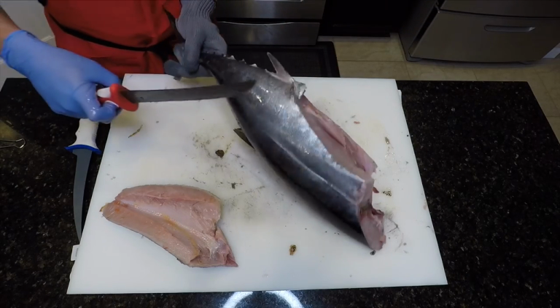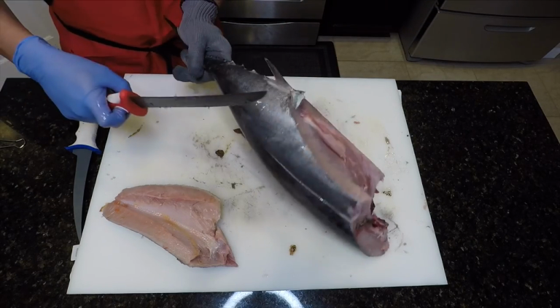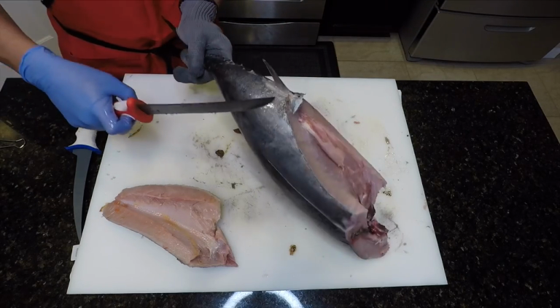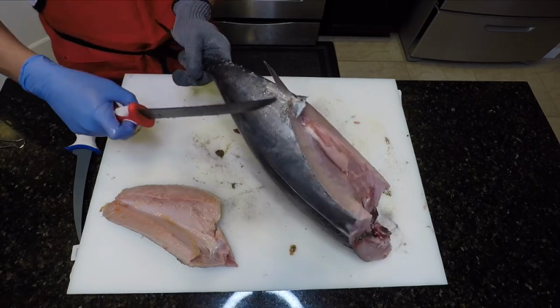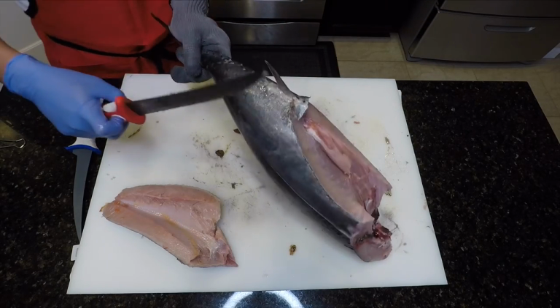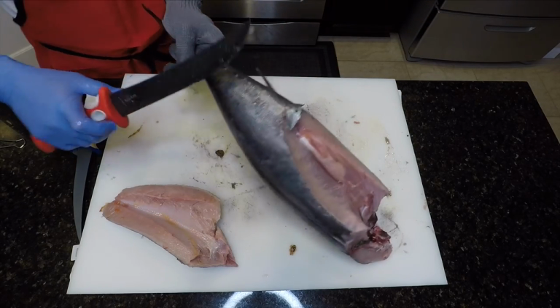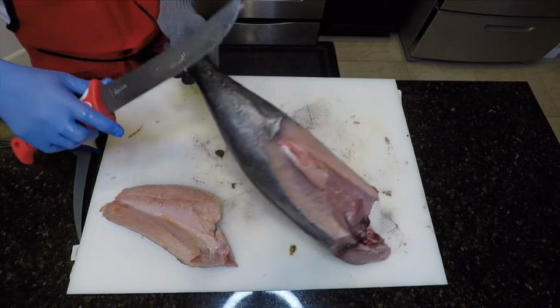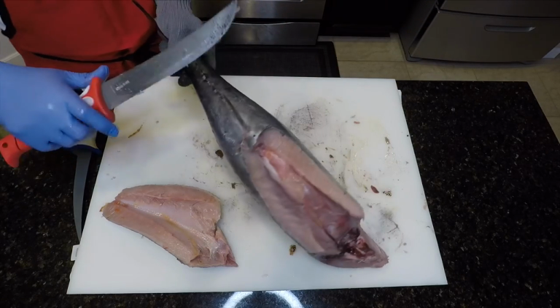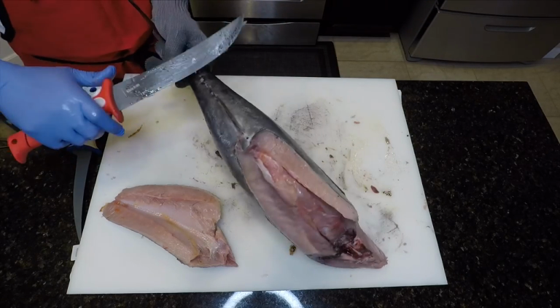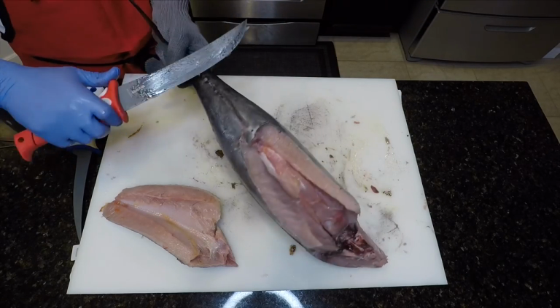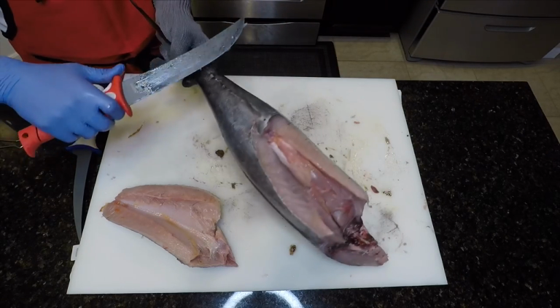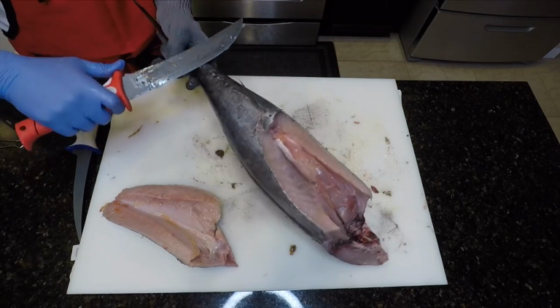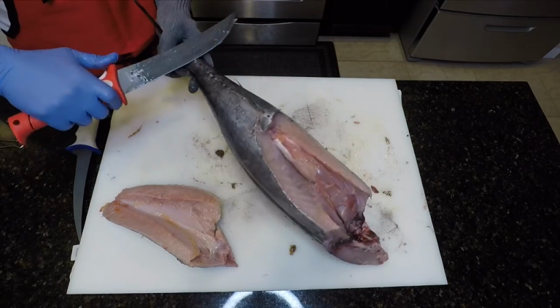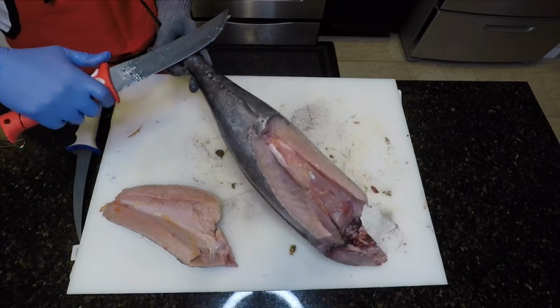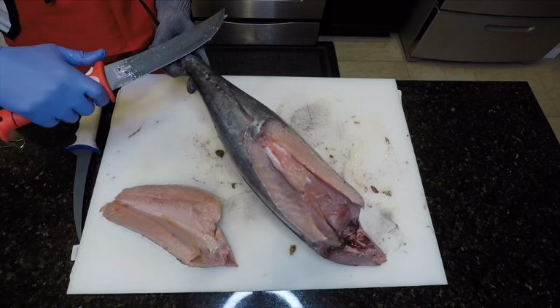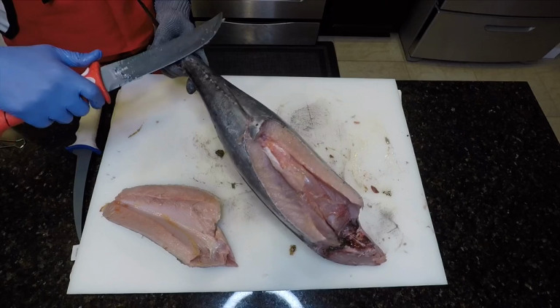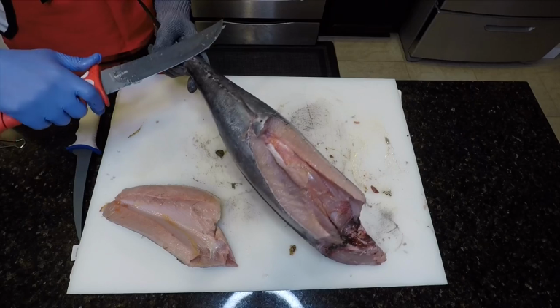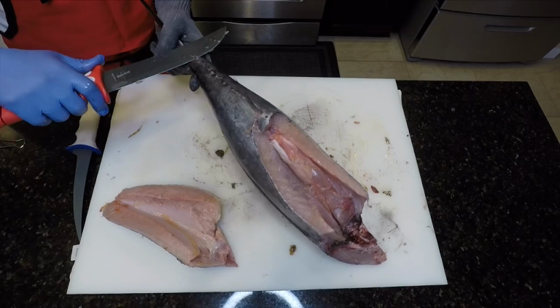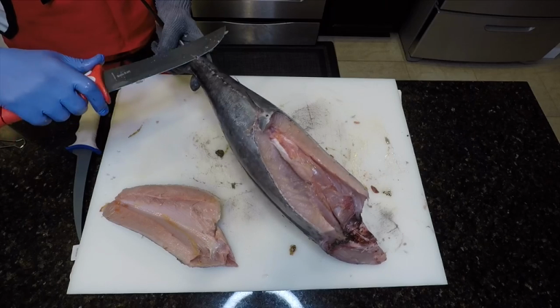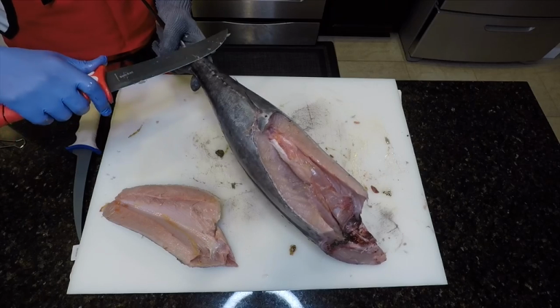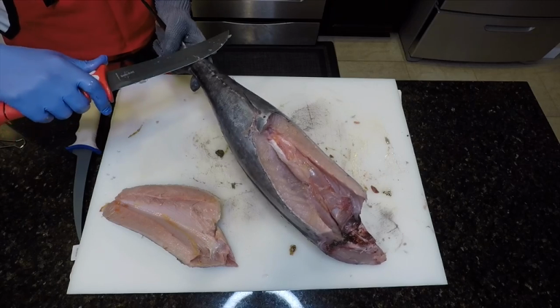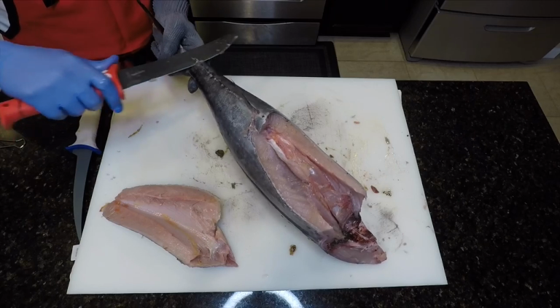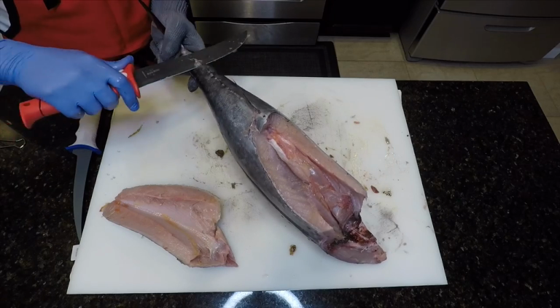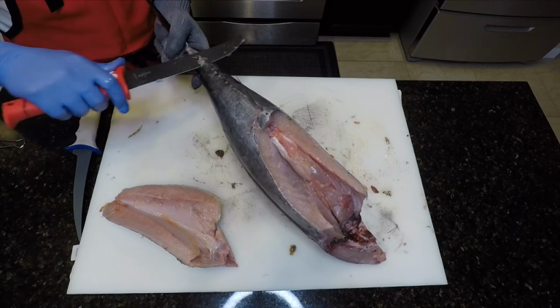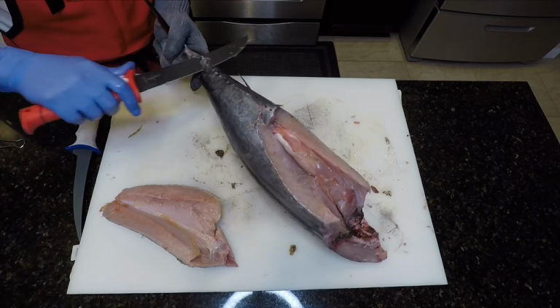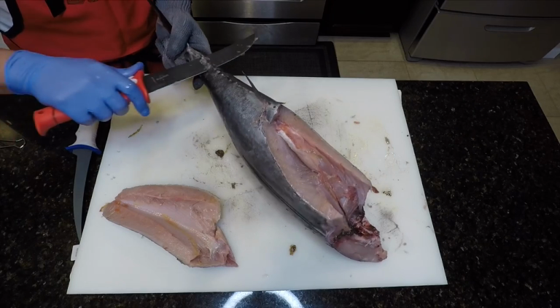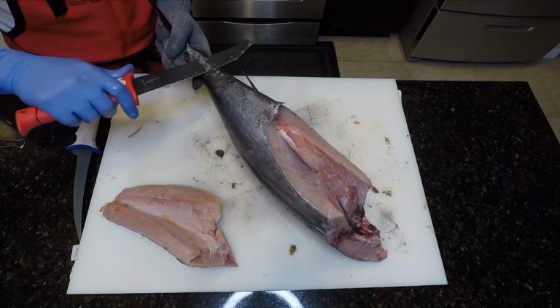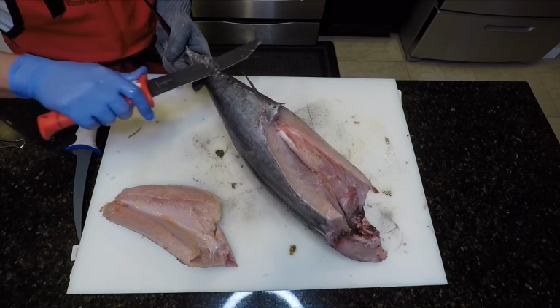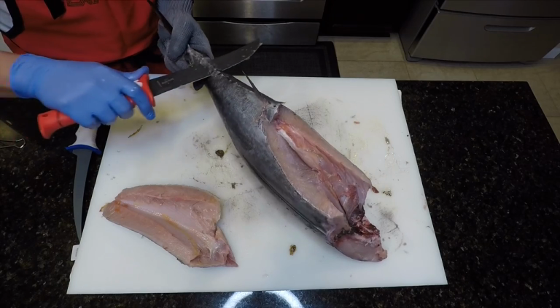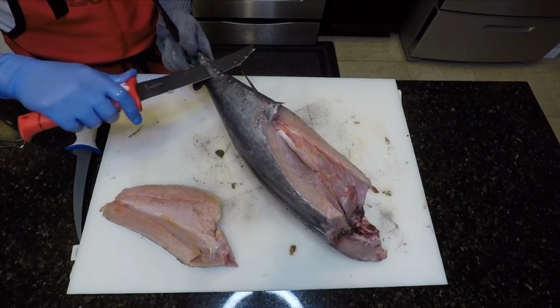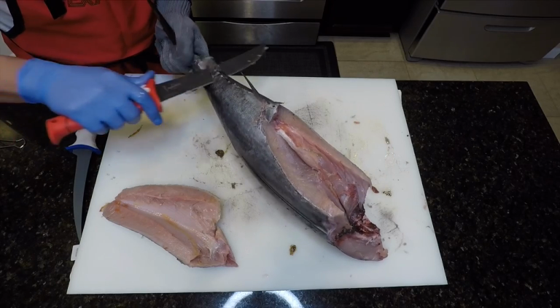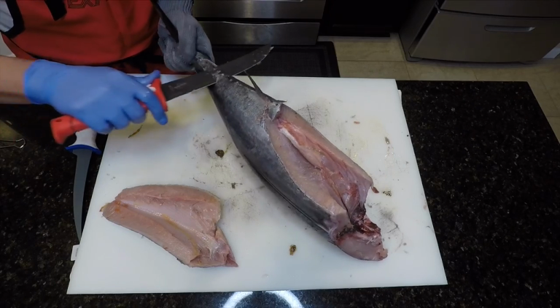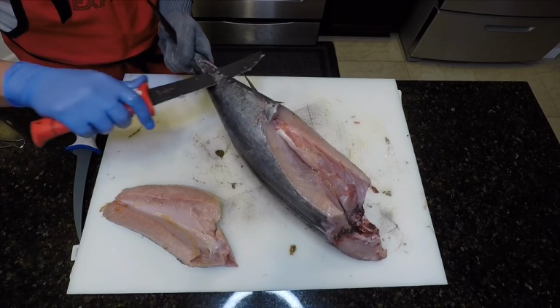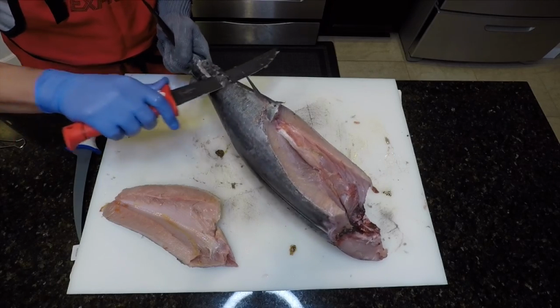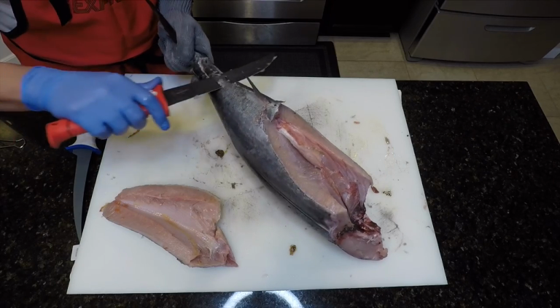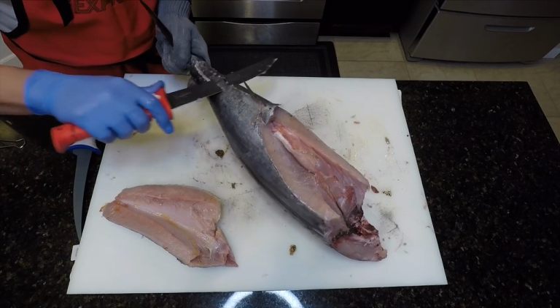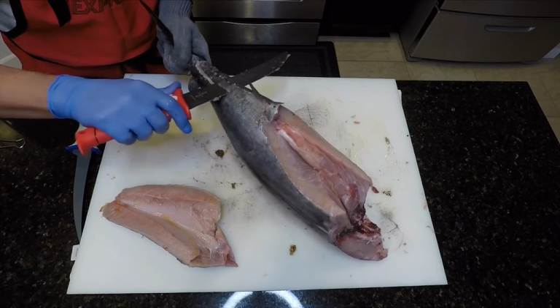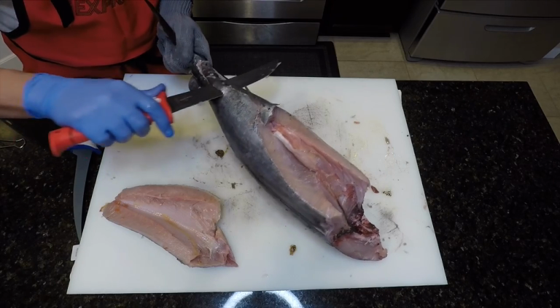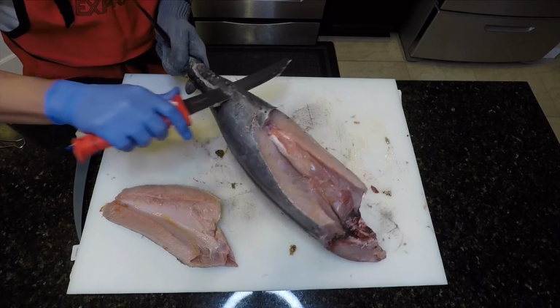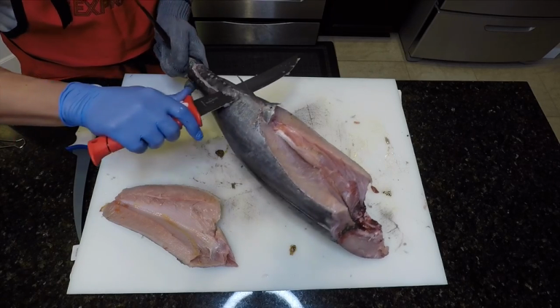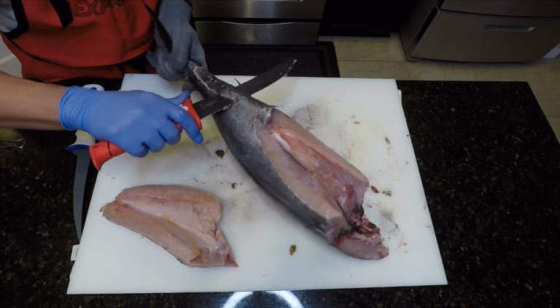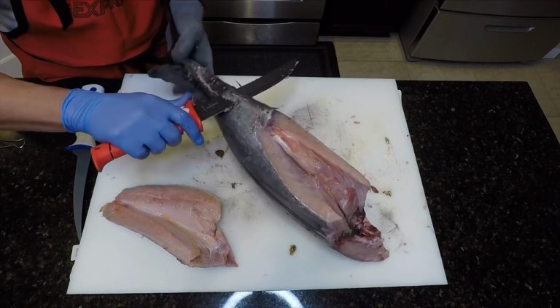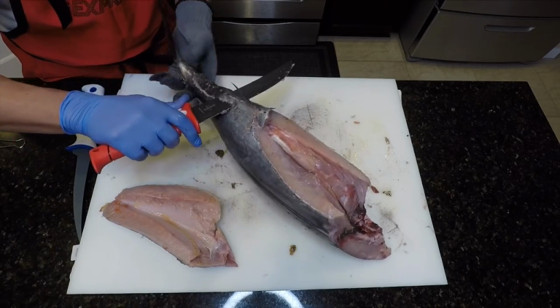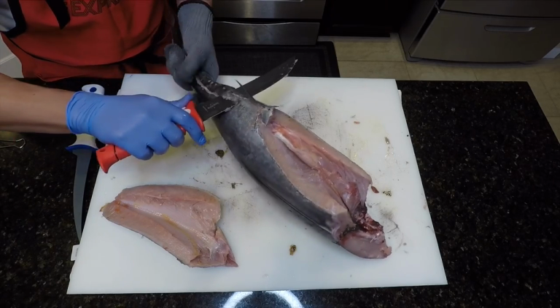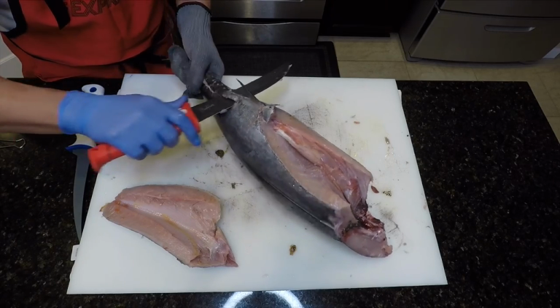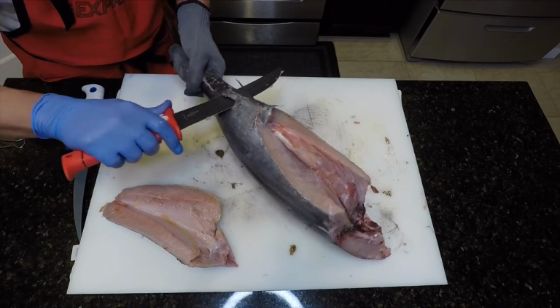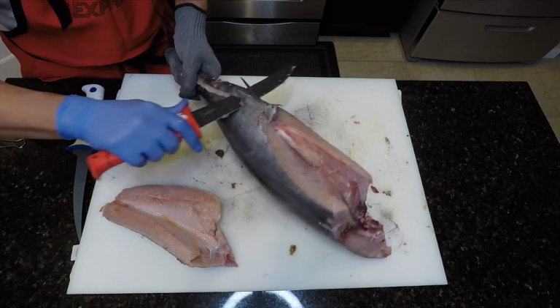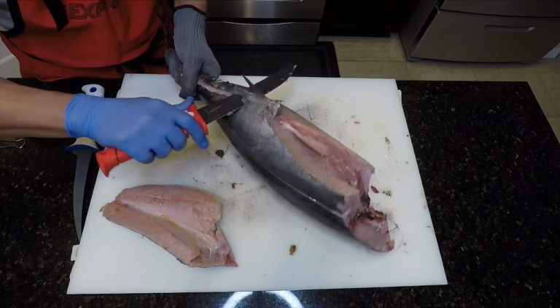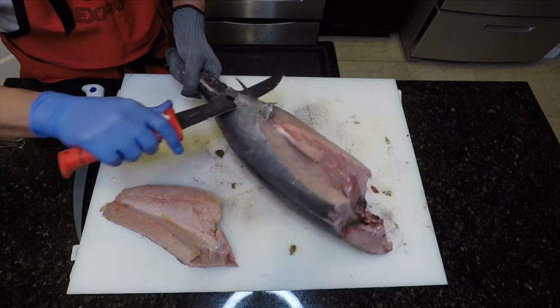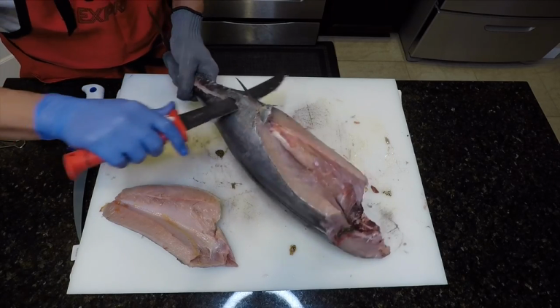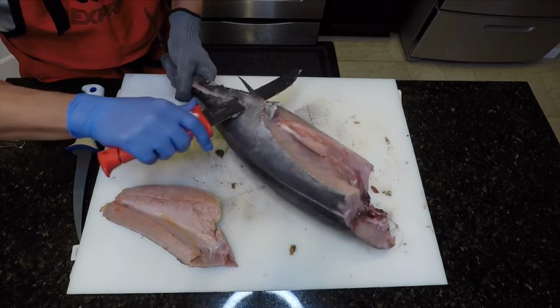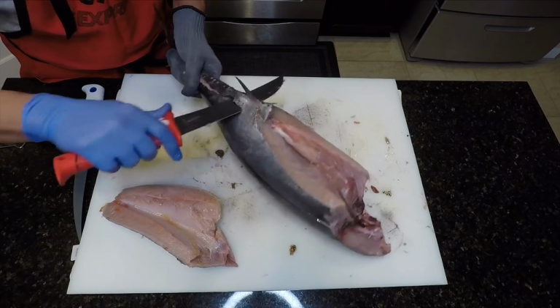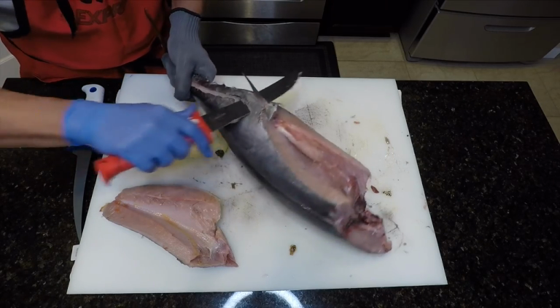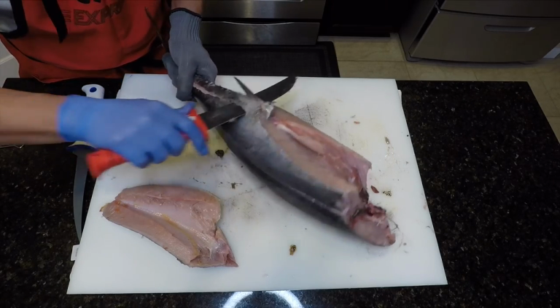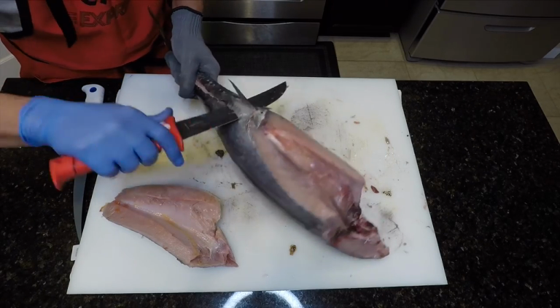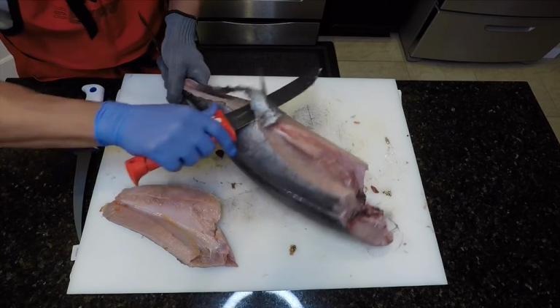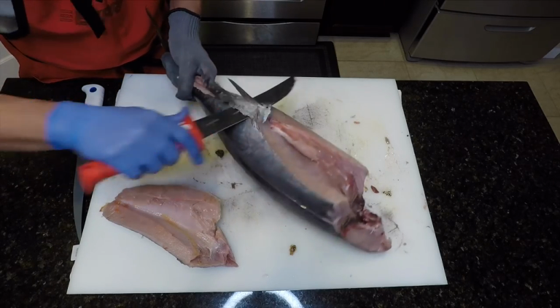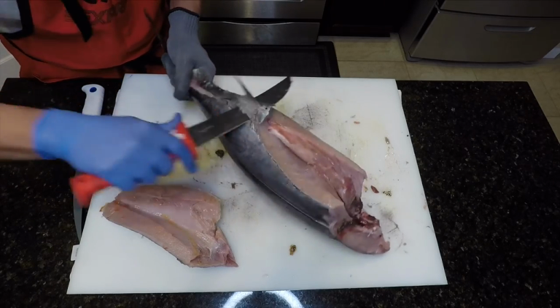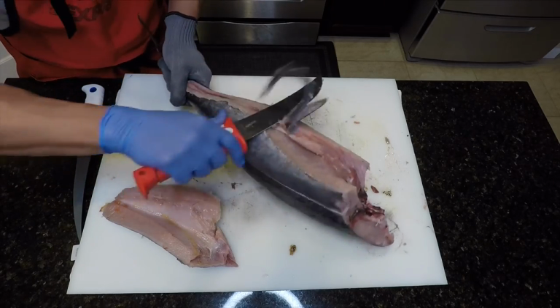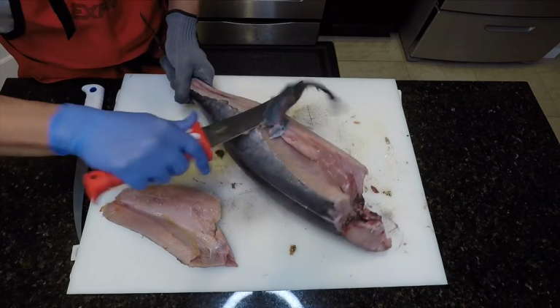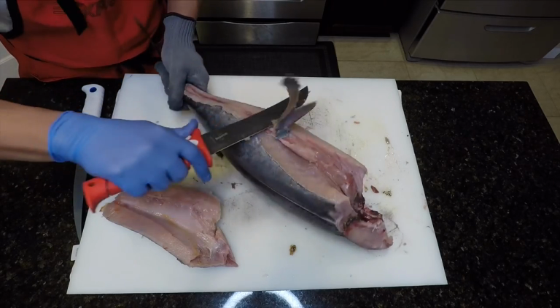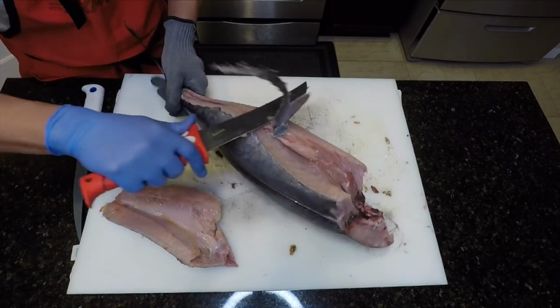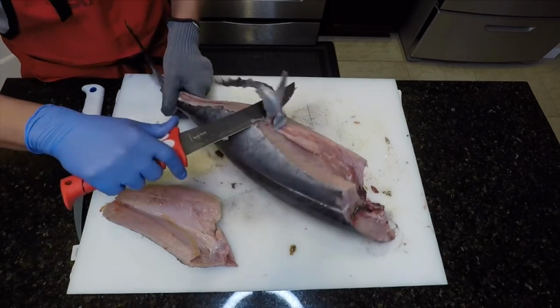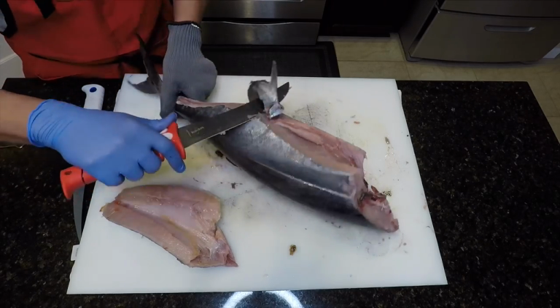Turn the fish on its back. Begin cutting off the lower finlets while simultaneously removing the anal fin.